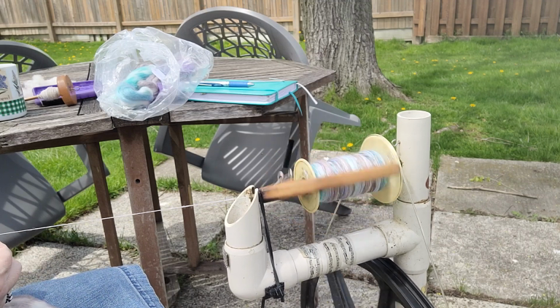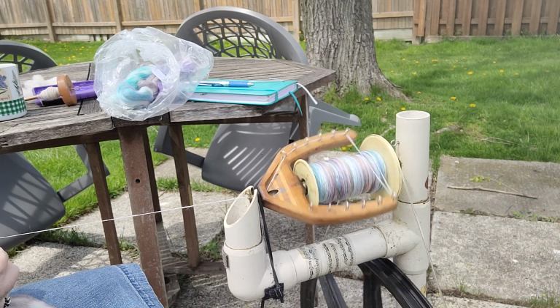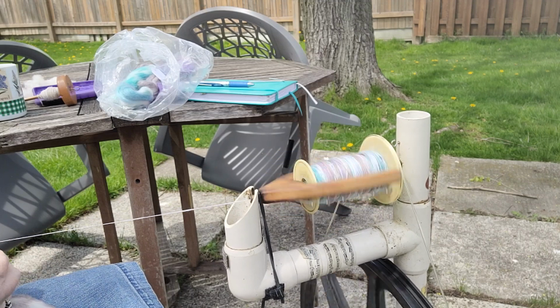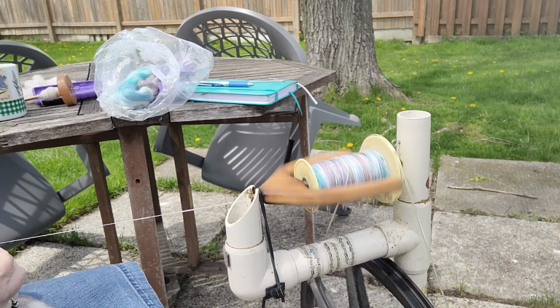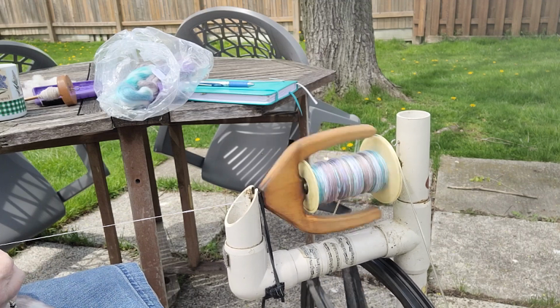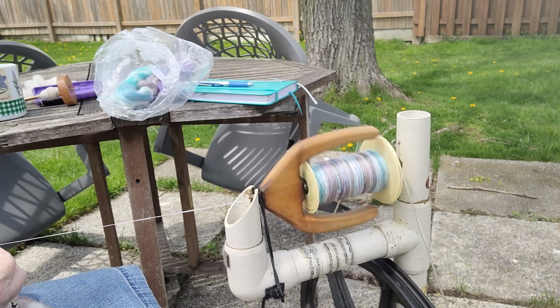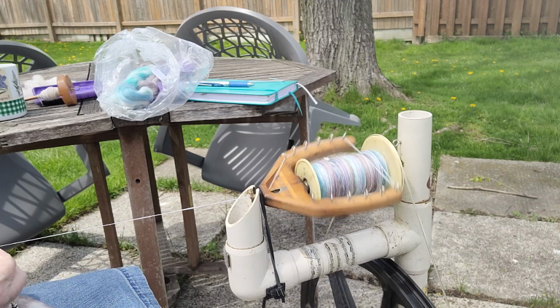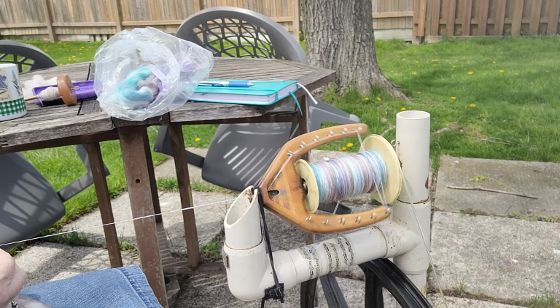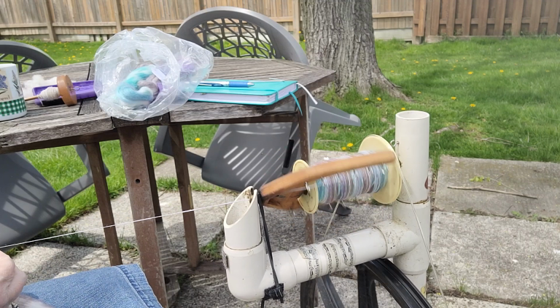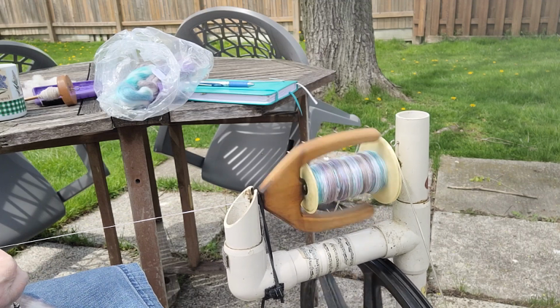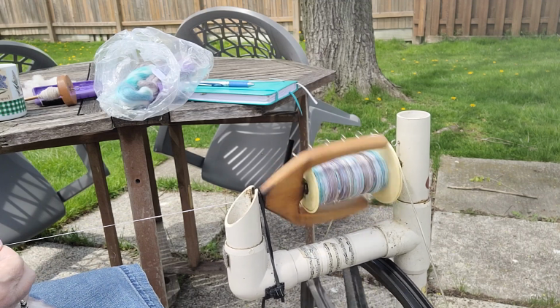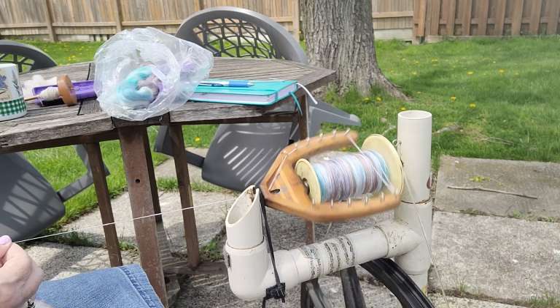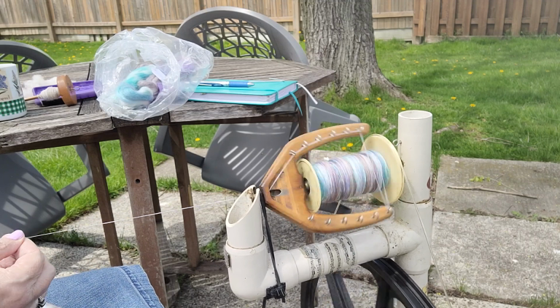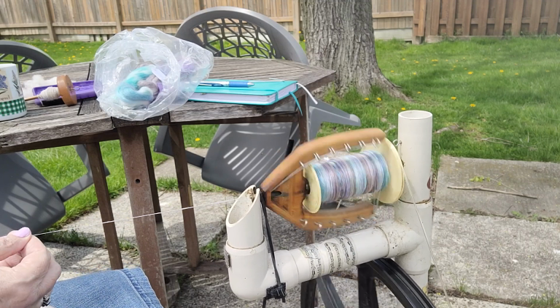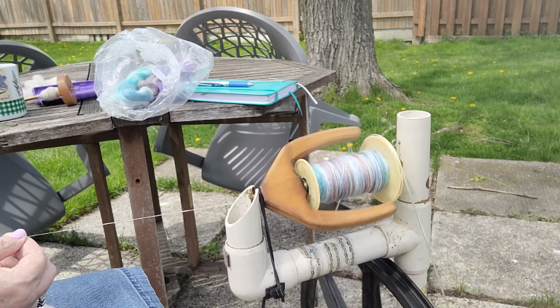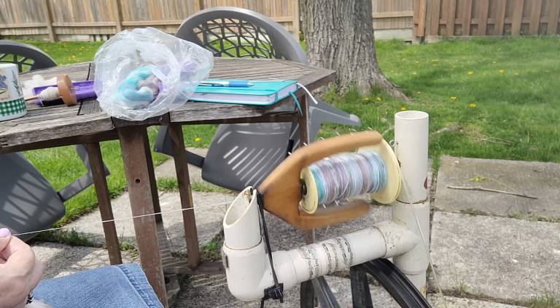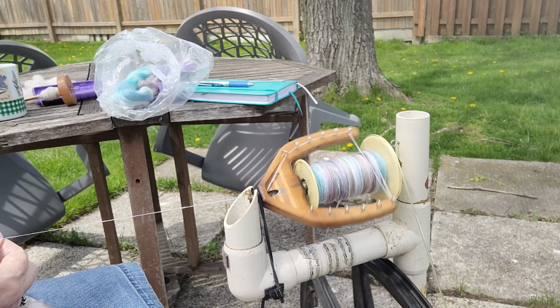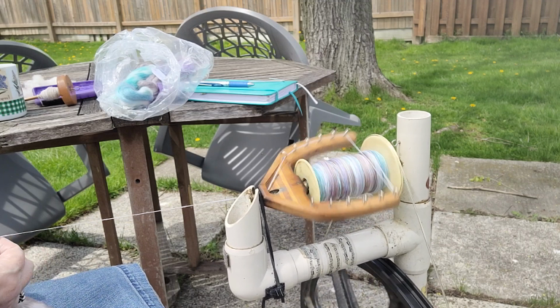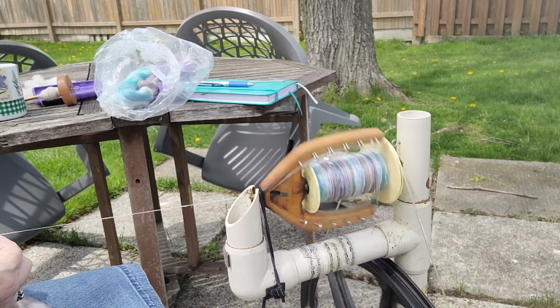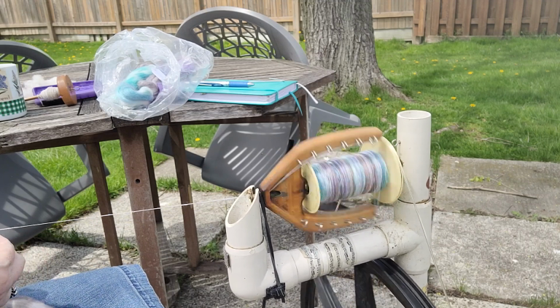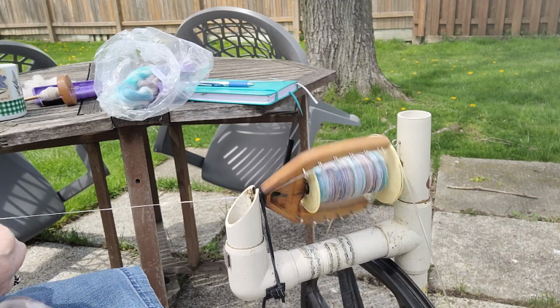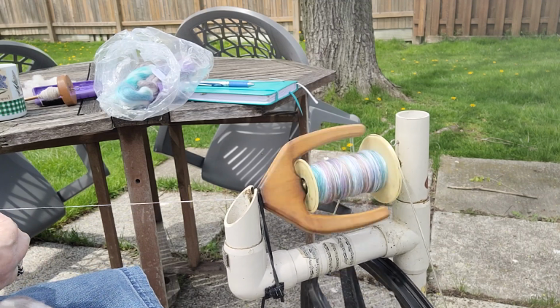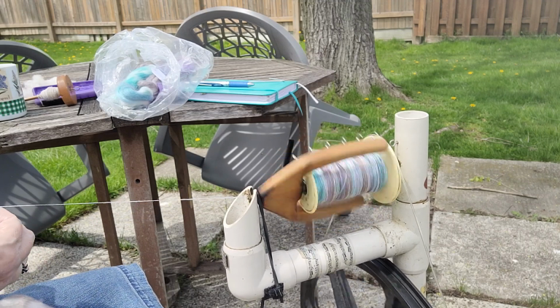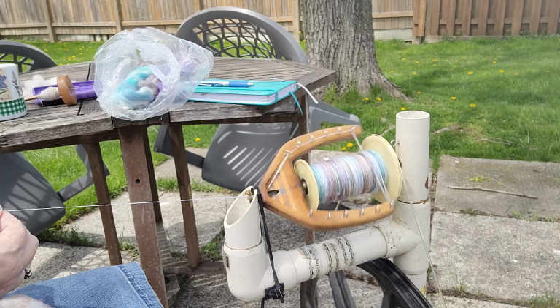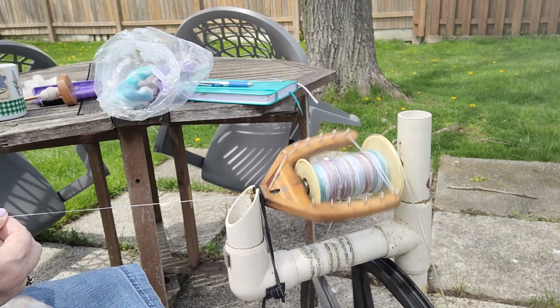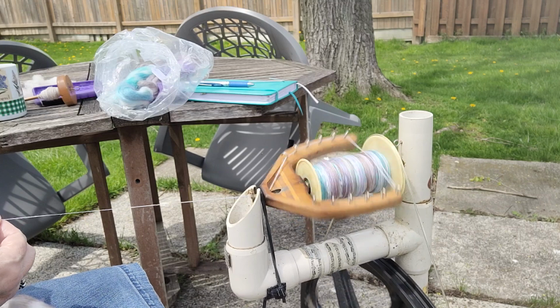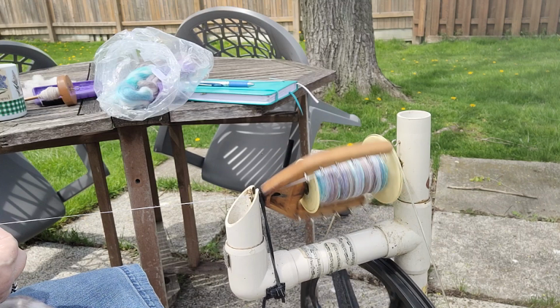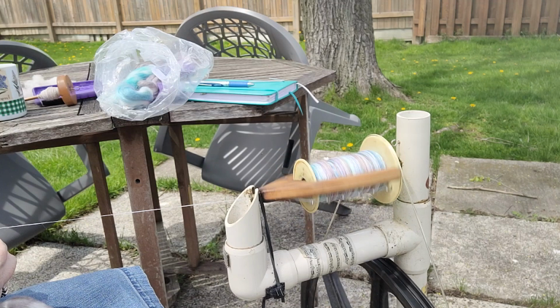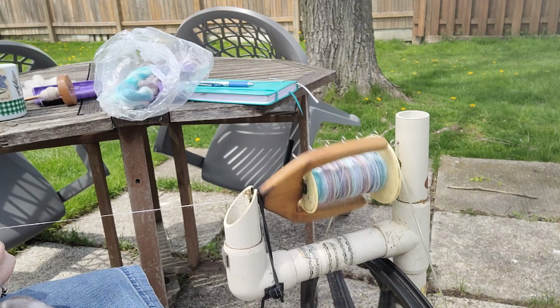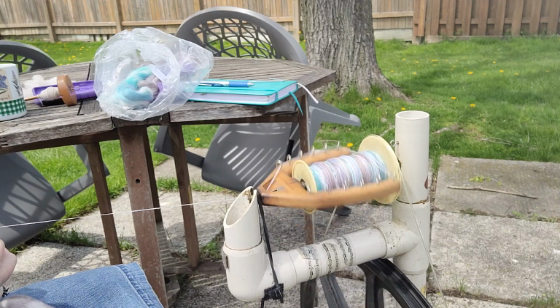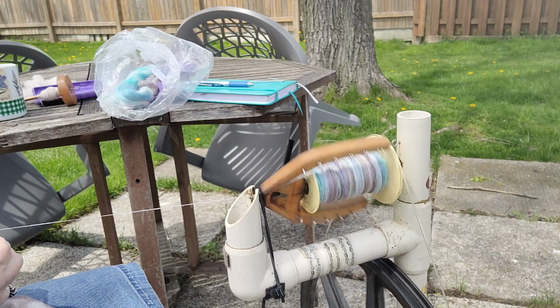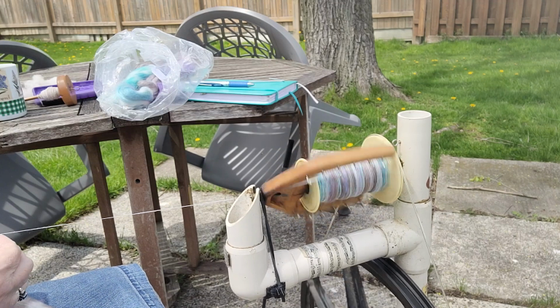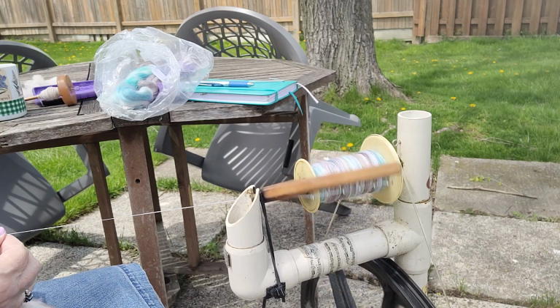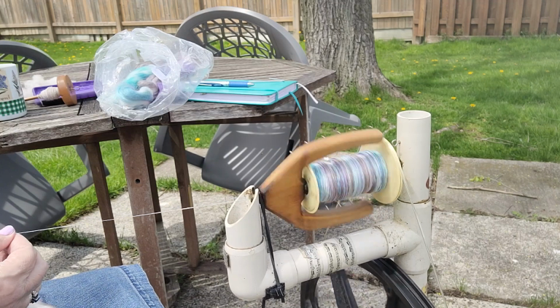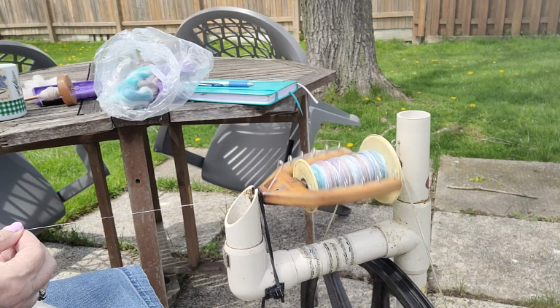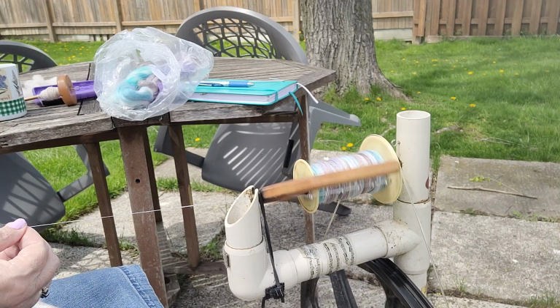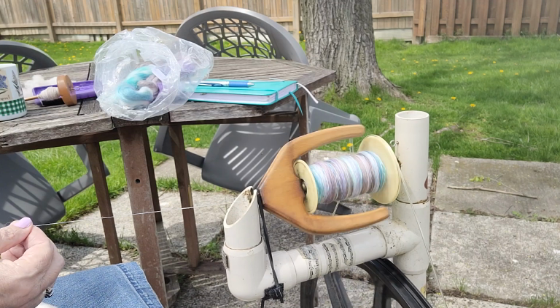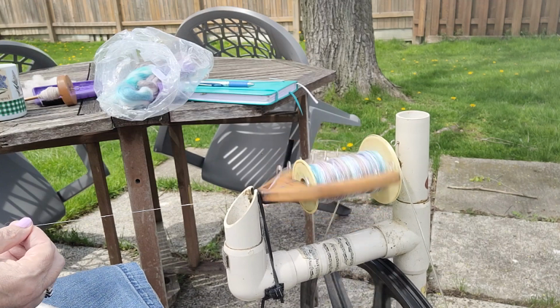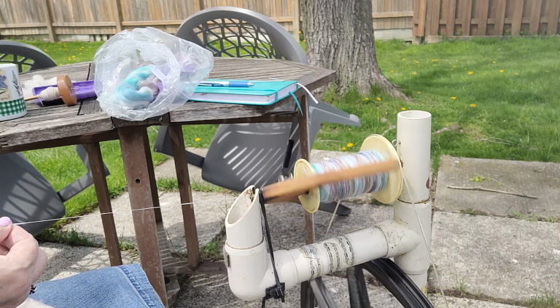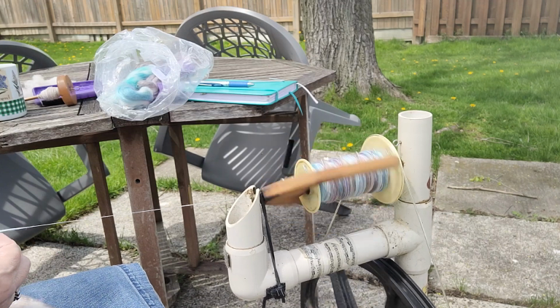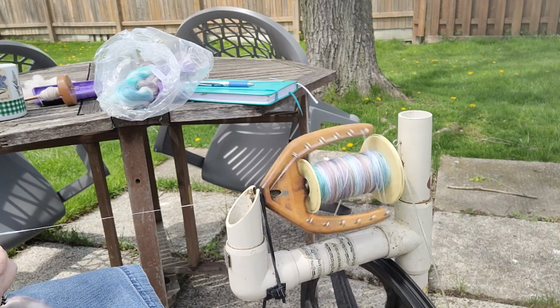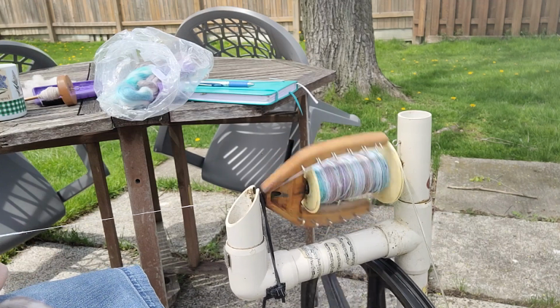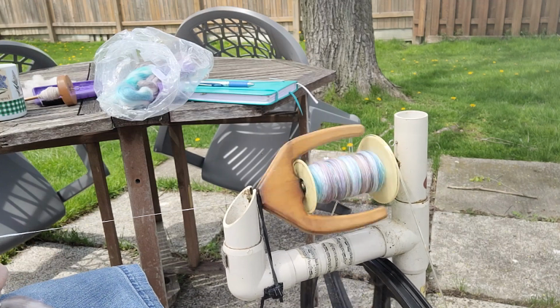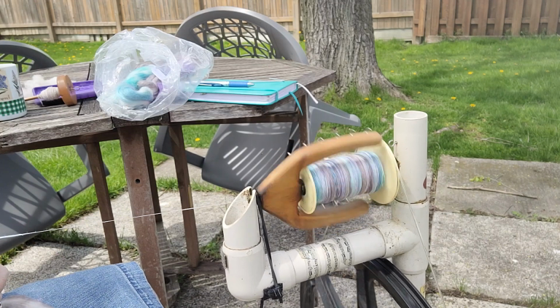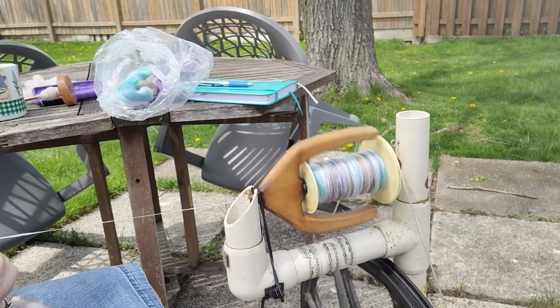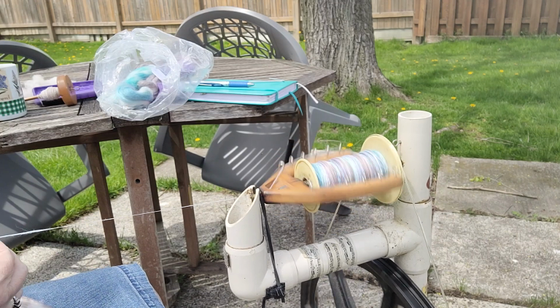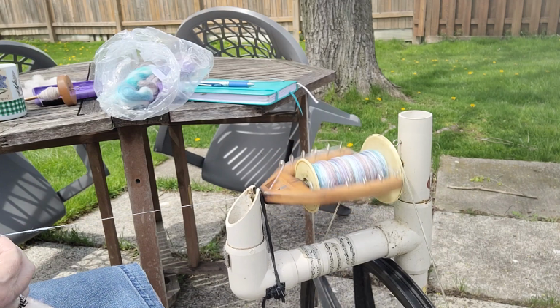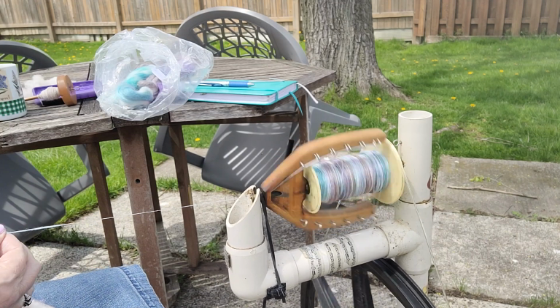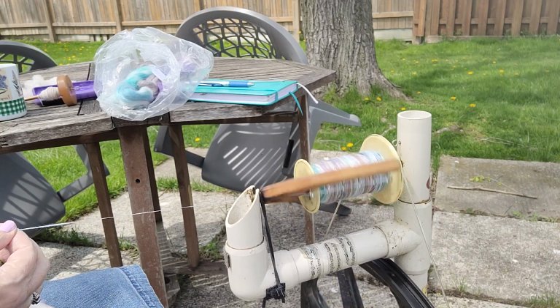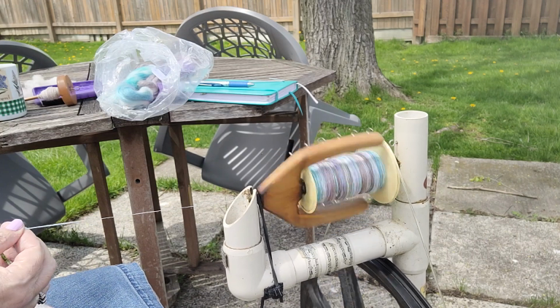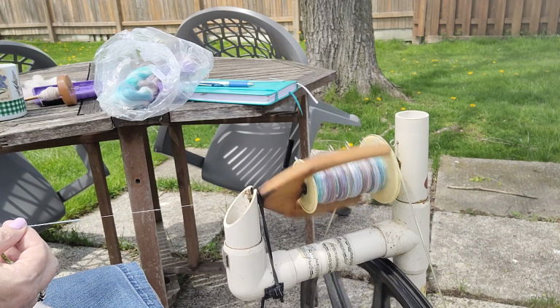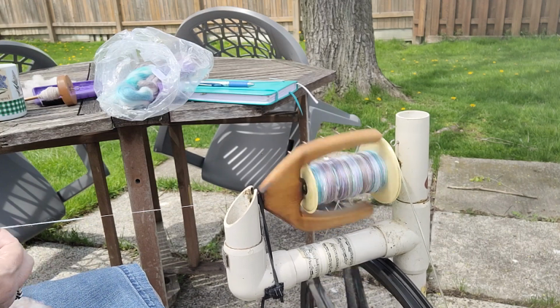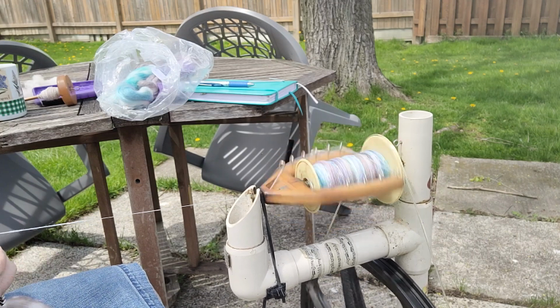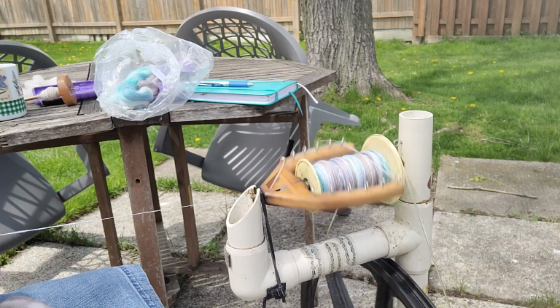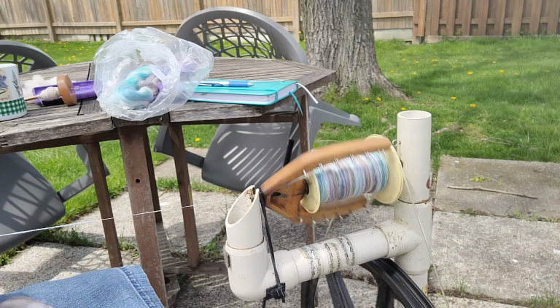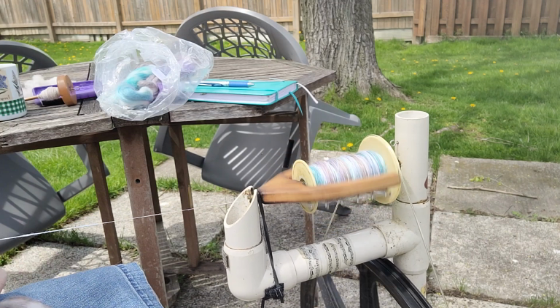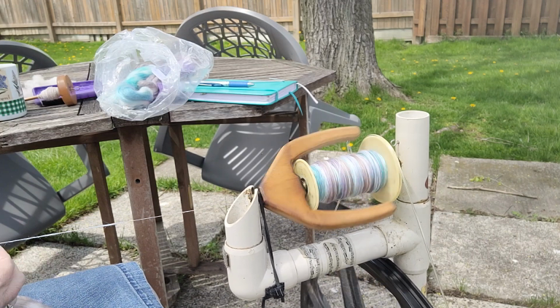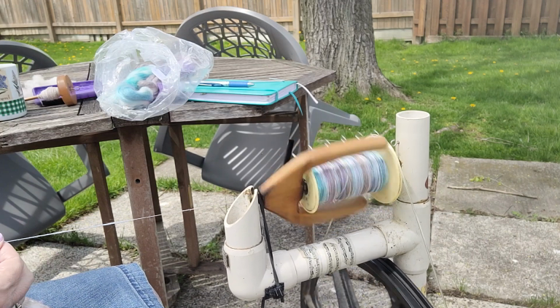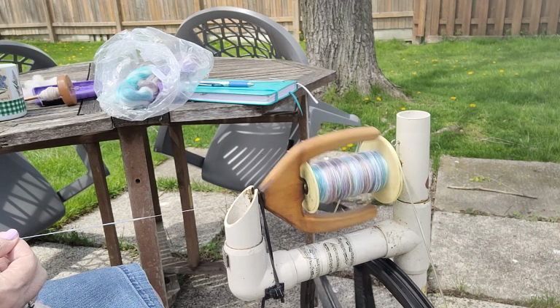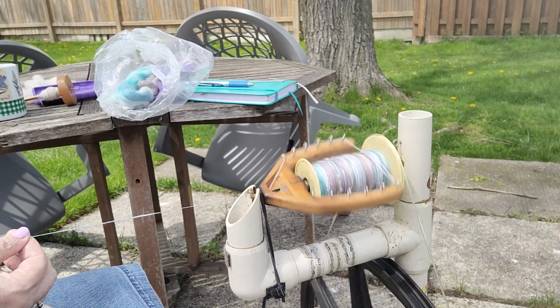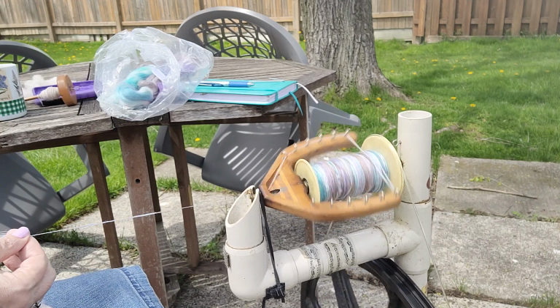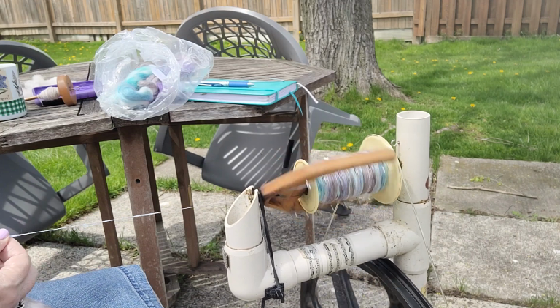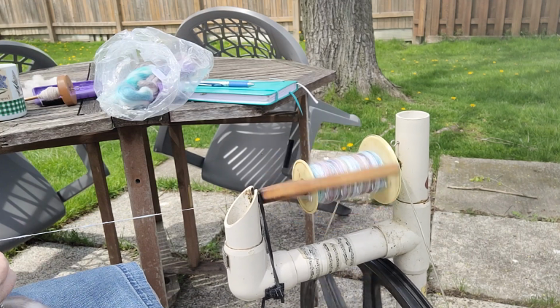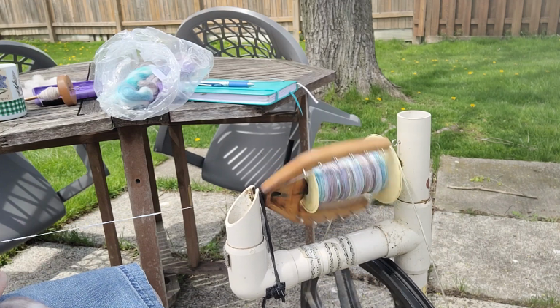And these are some of my favorite colors. It's got the blue, it's got the purple, and it's got a neutral color in there to break it up once in a while.